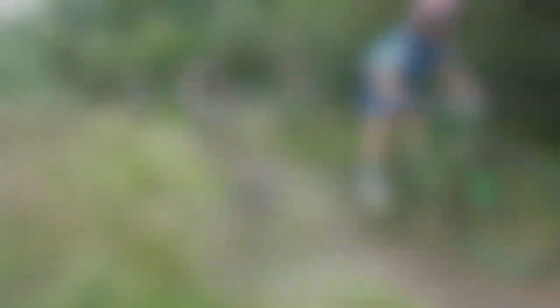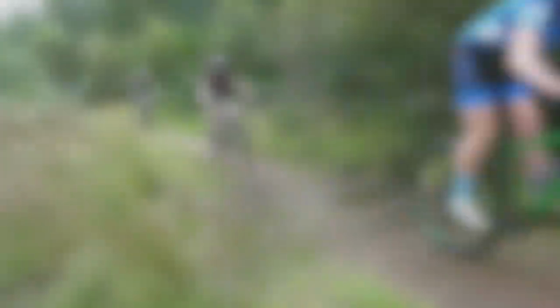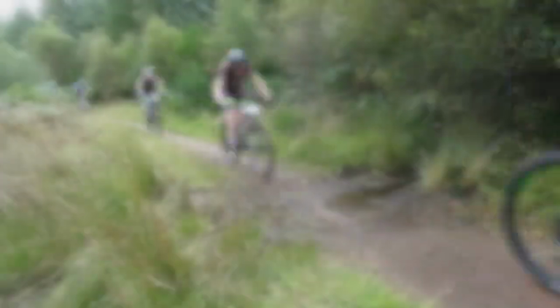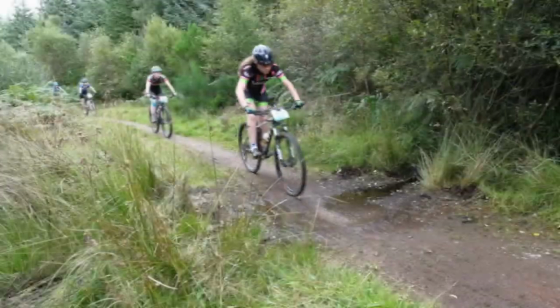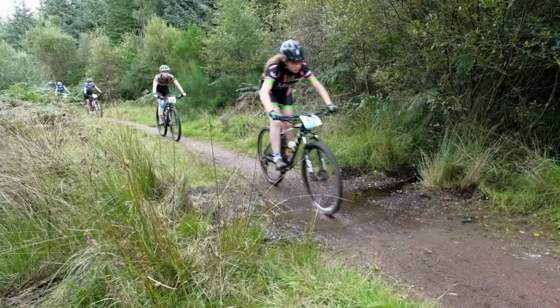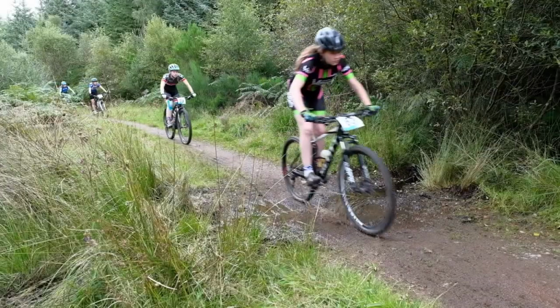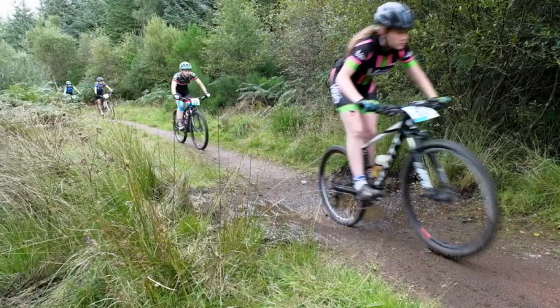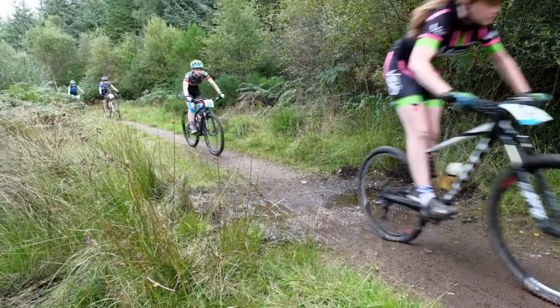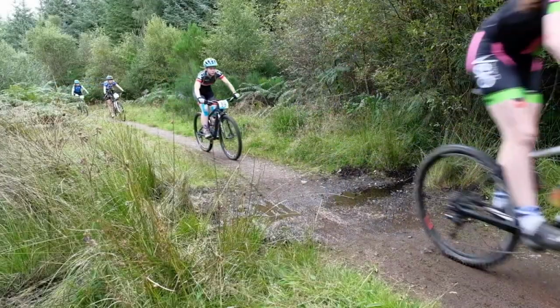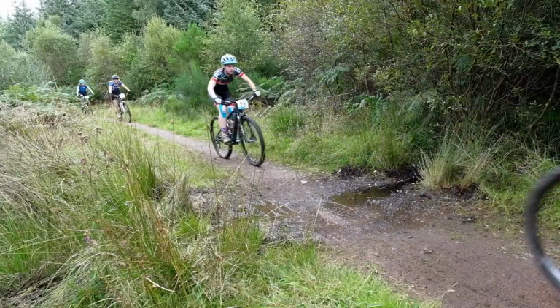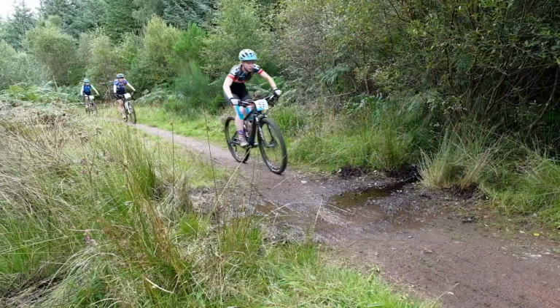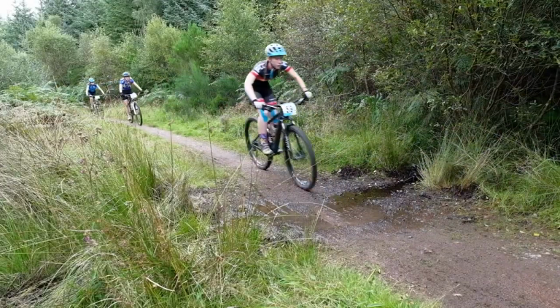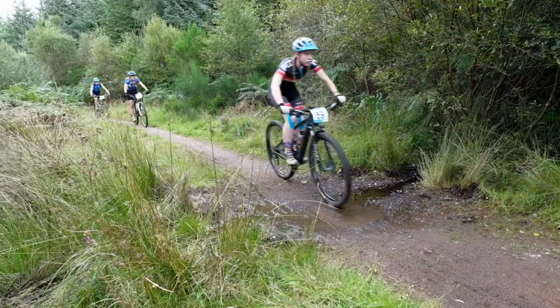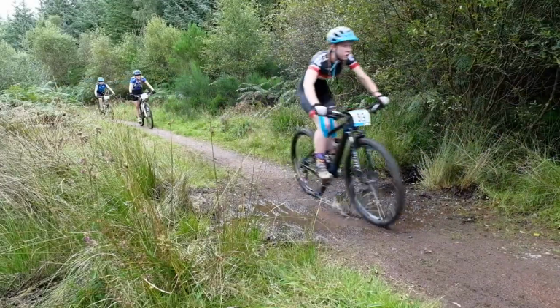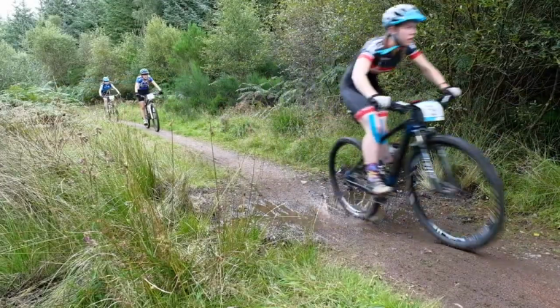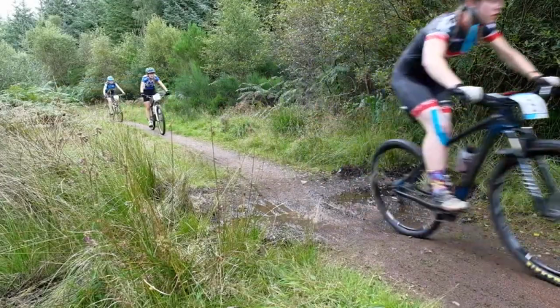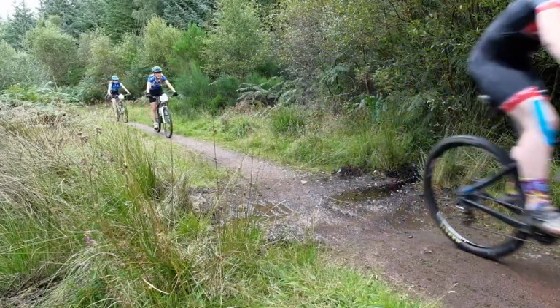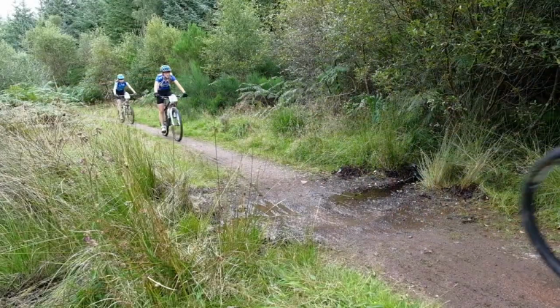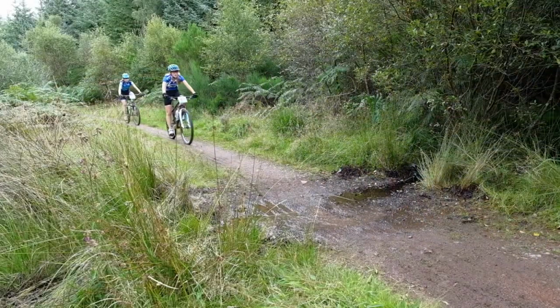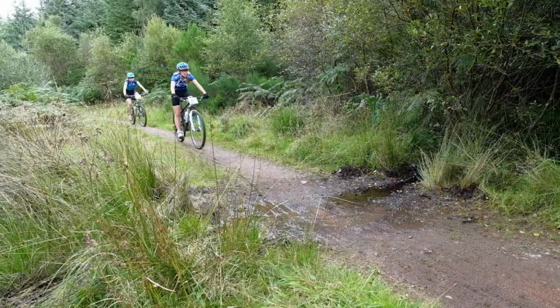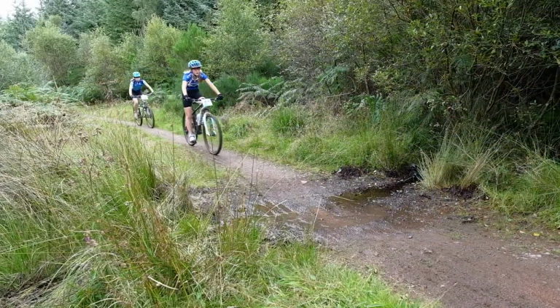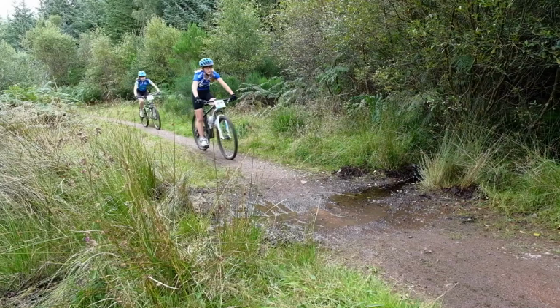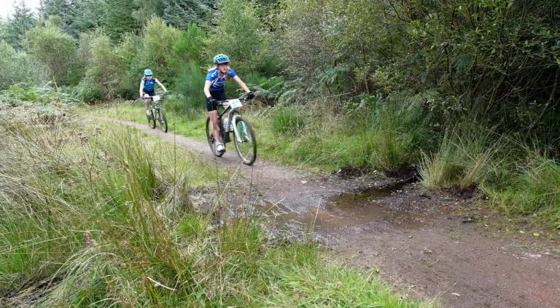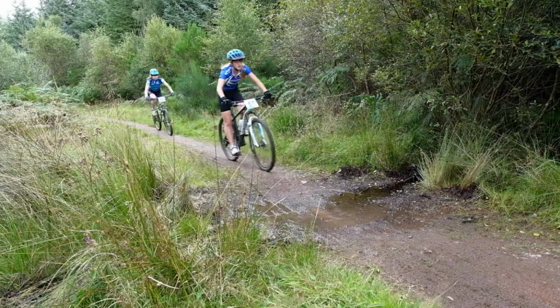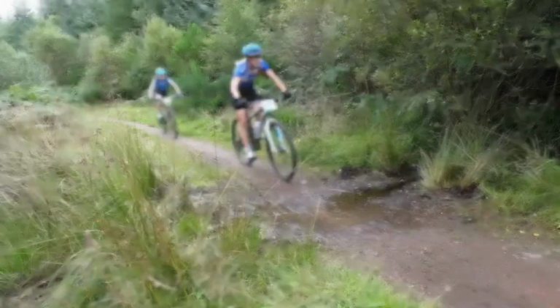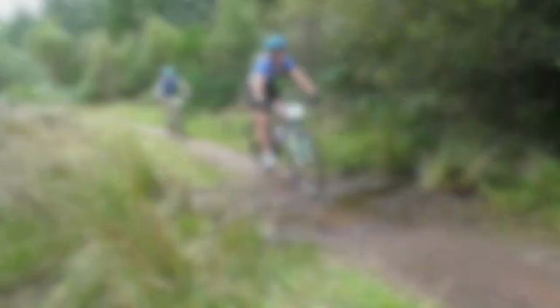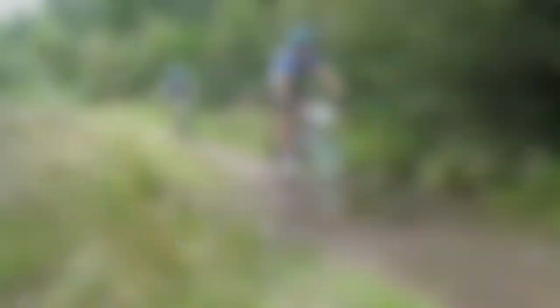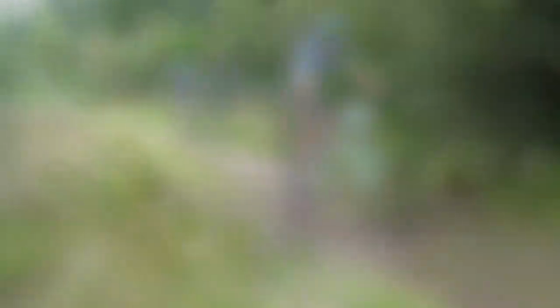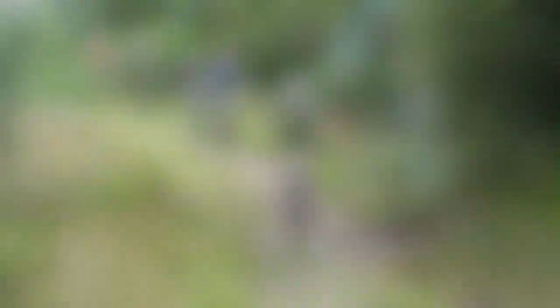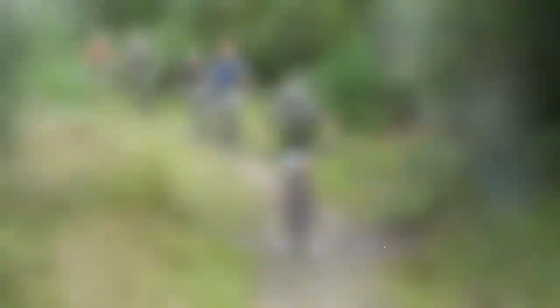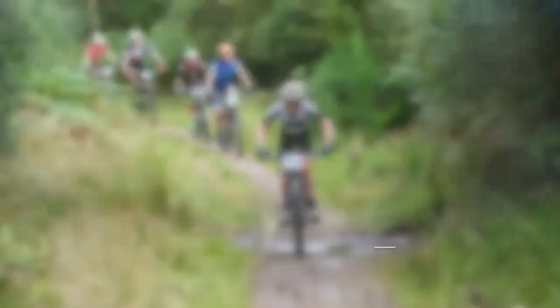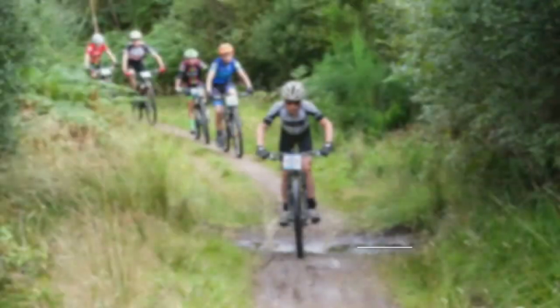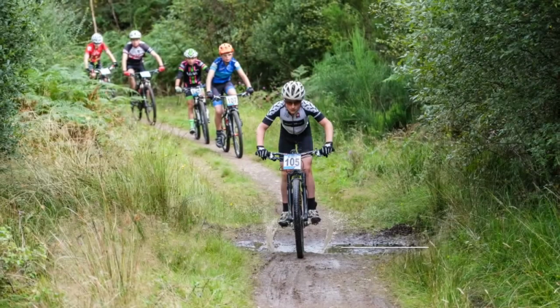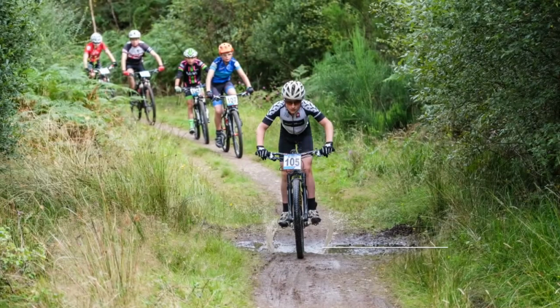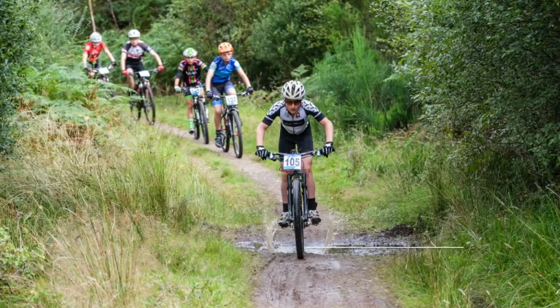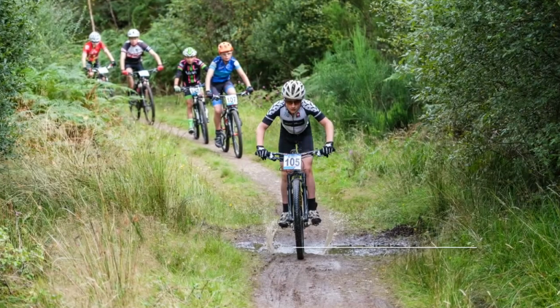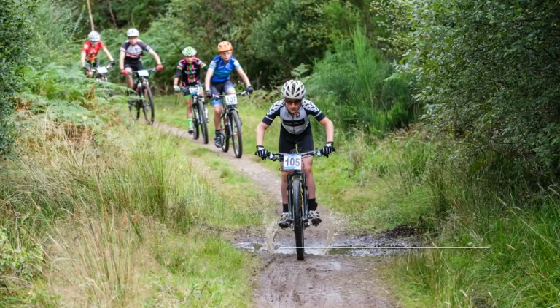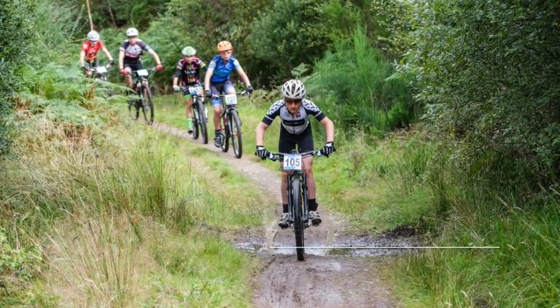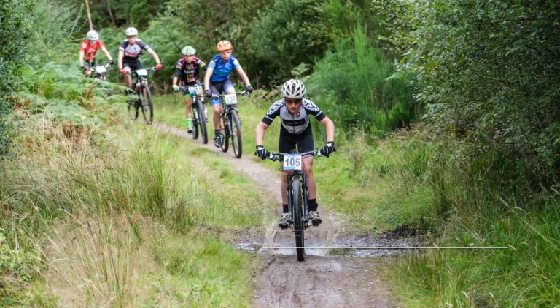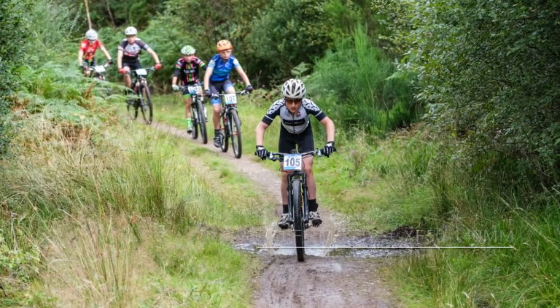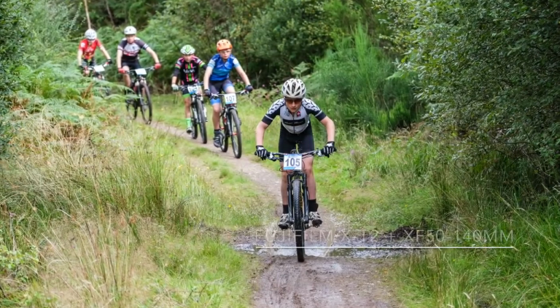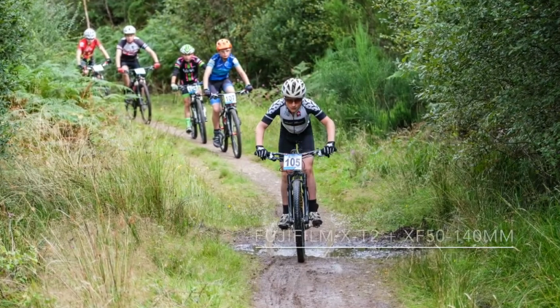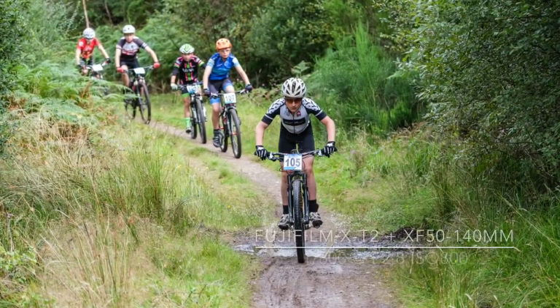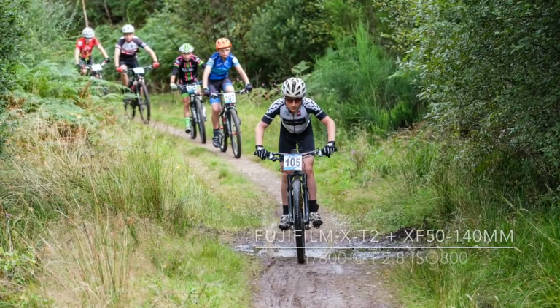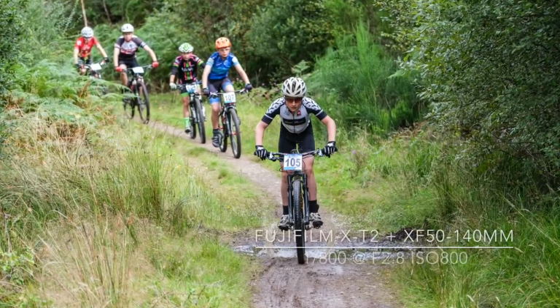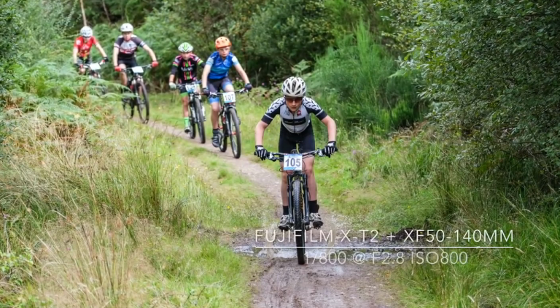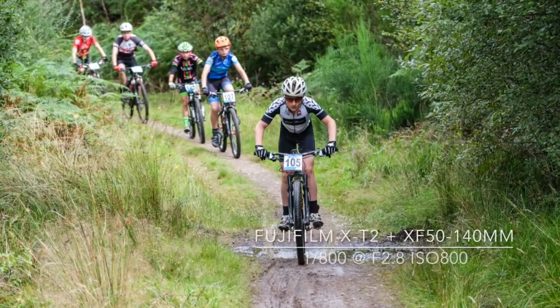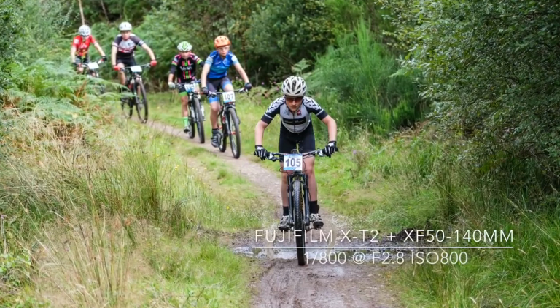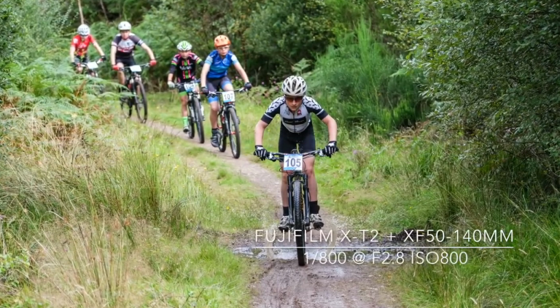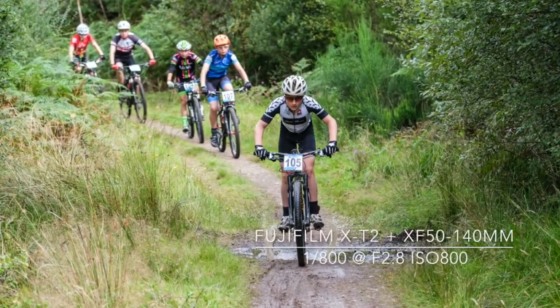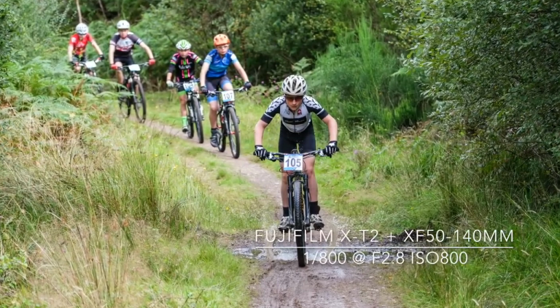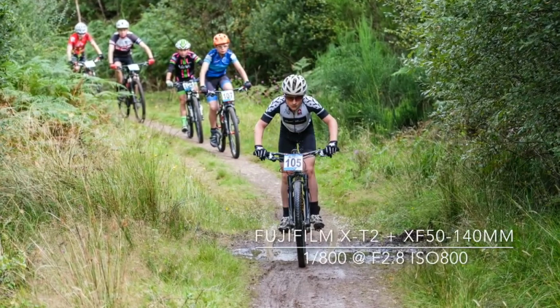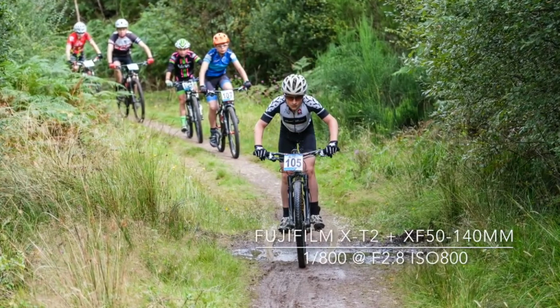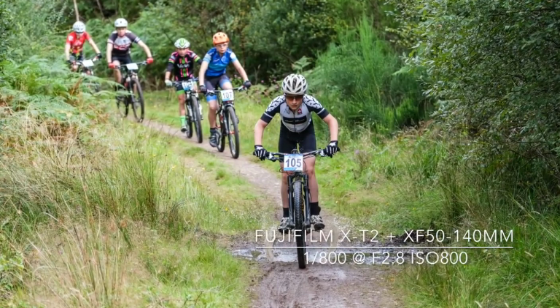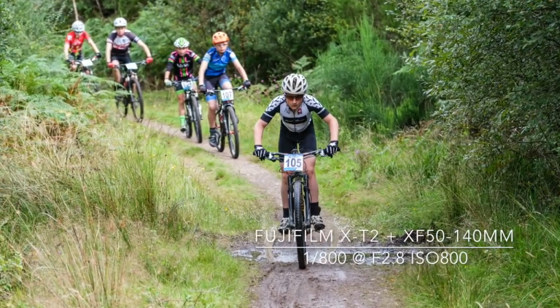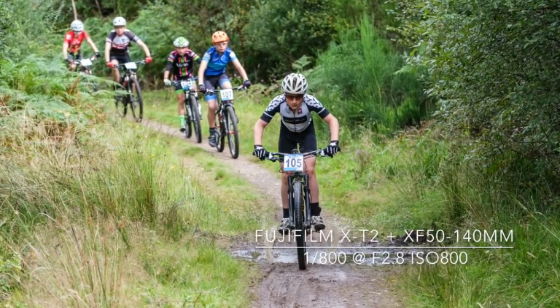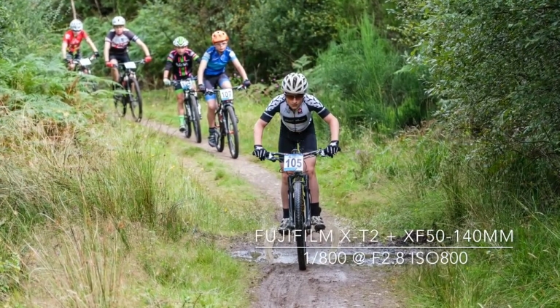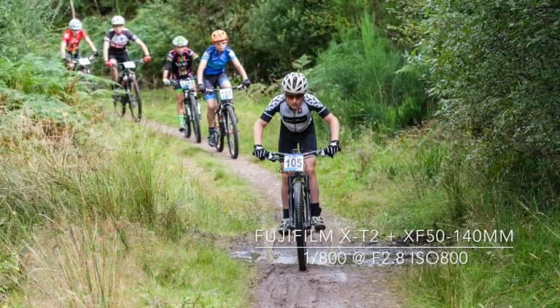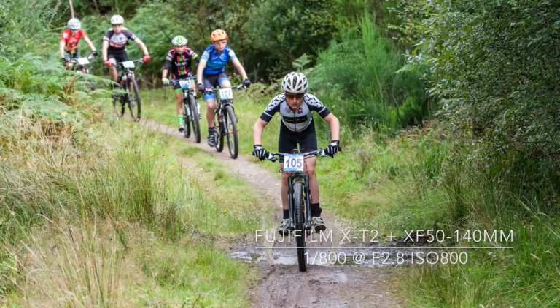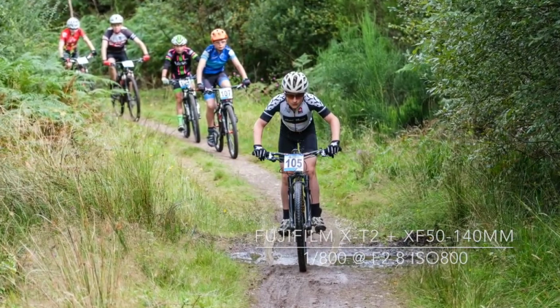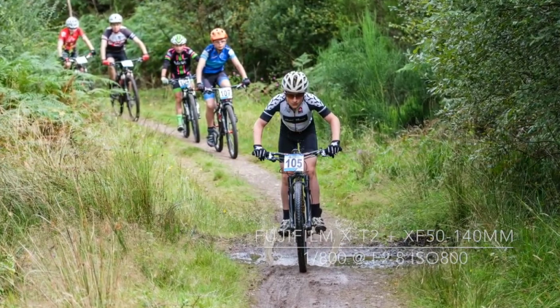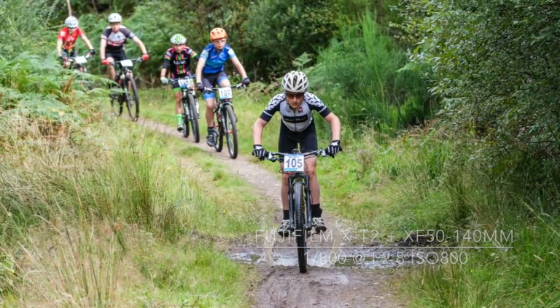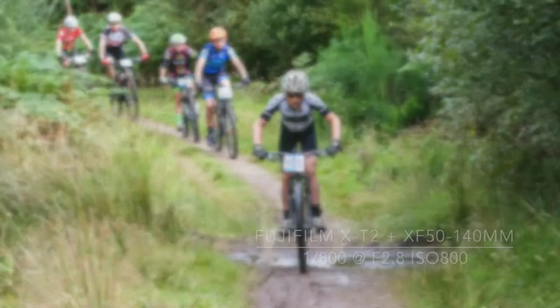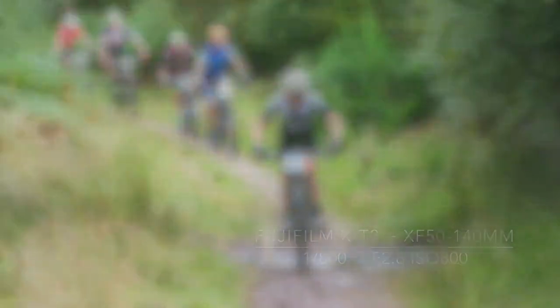I also used the 16-55mm f/2.8 and the 10-24mm f/4 zooms during the day to give a wider view of the races.